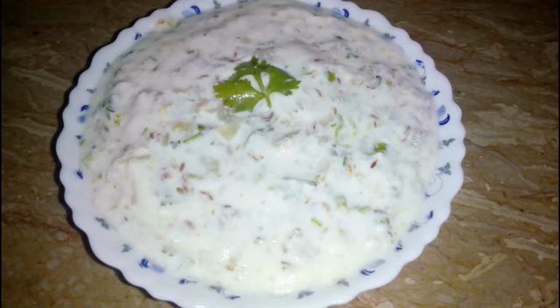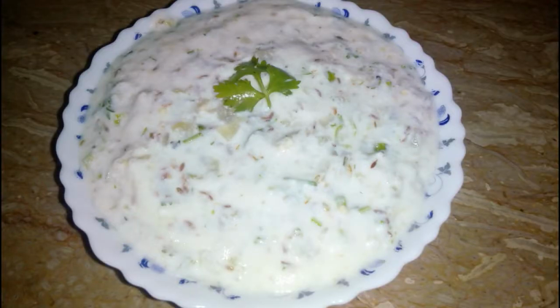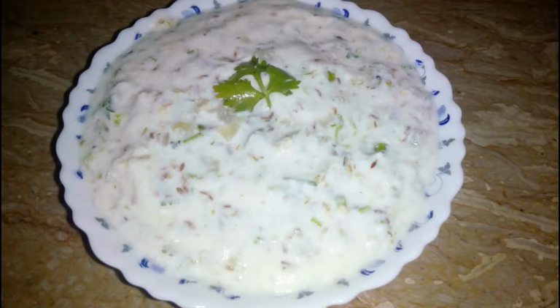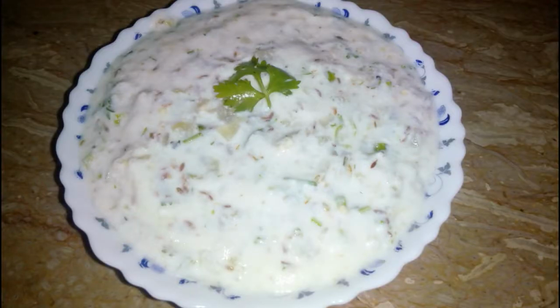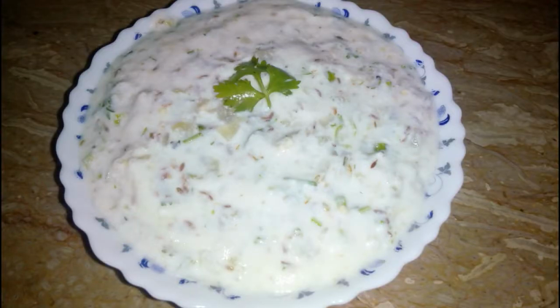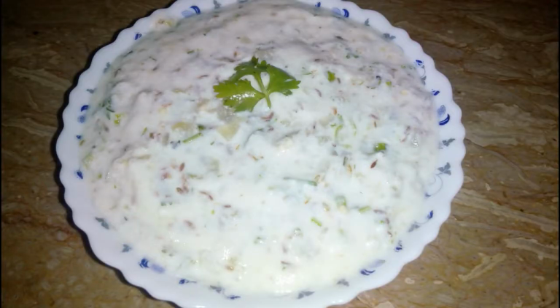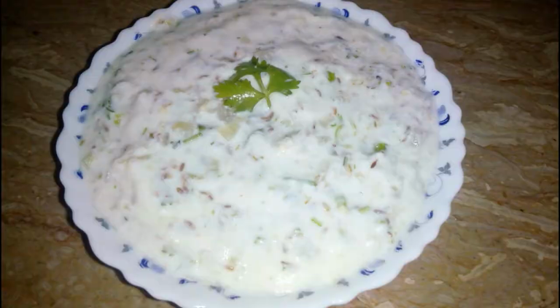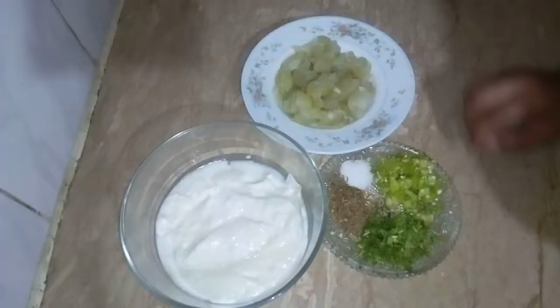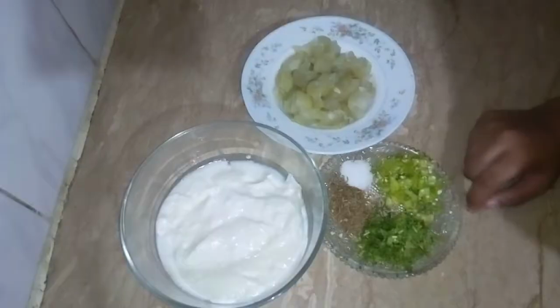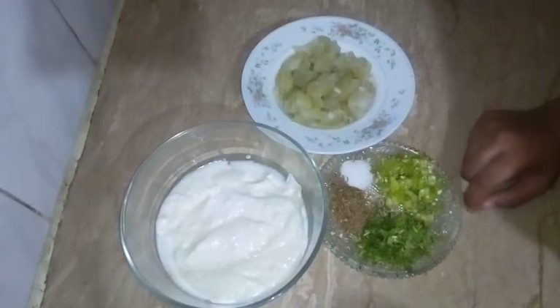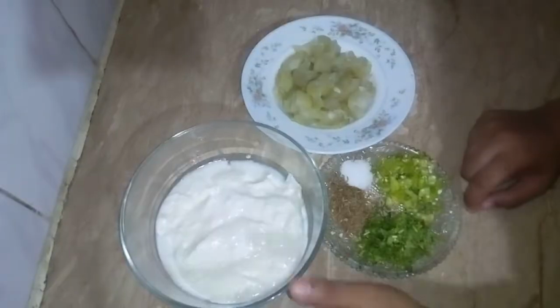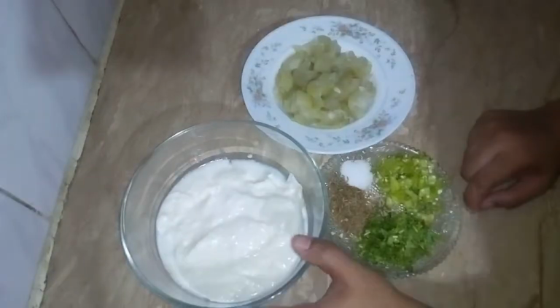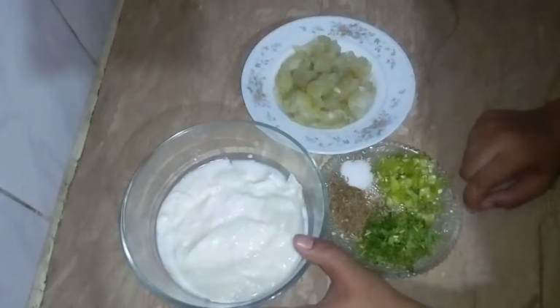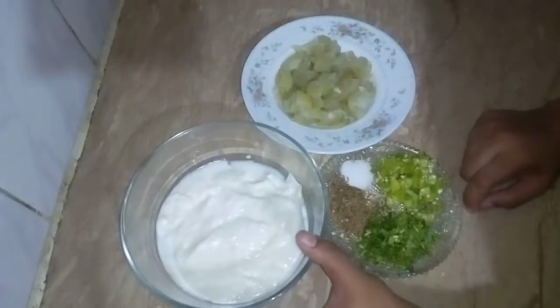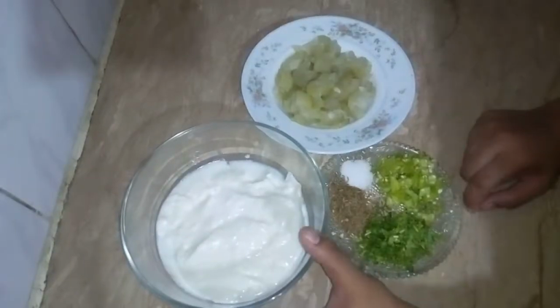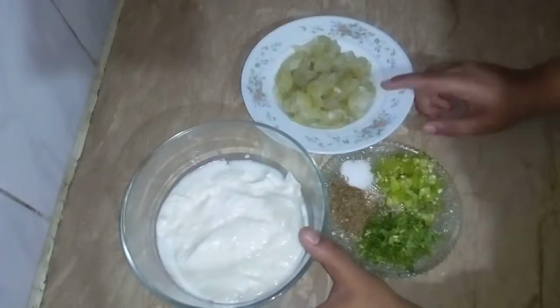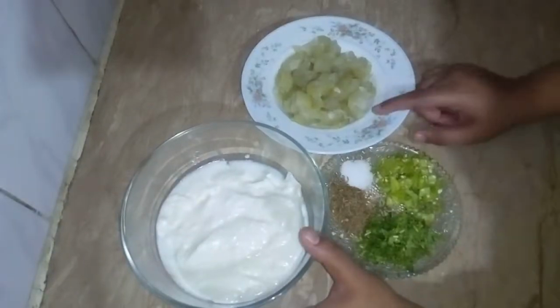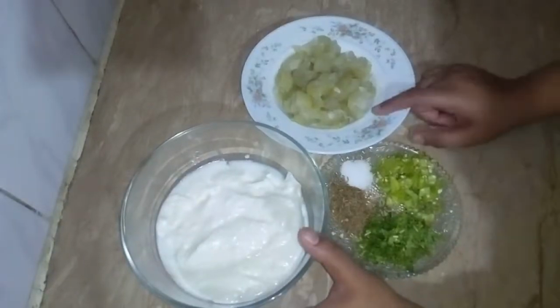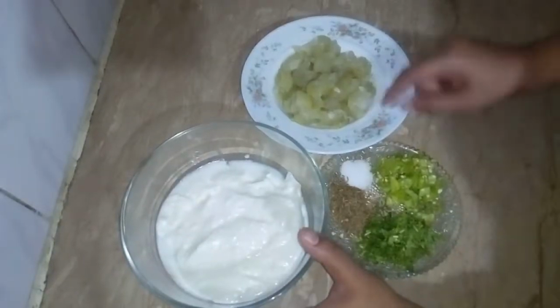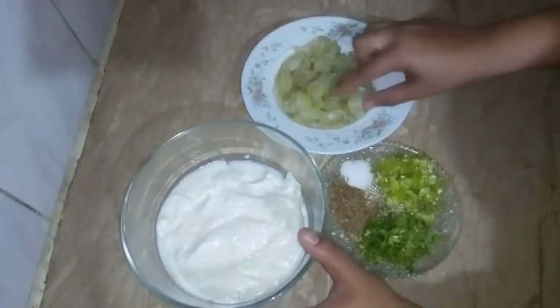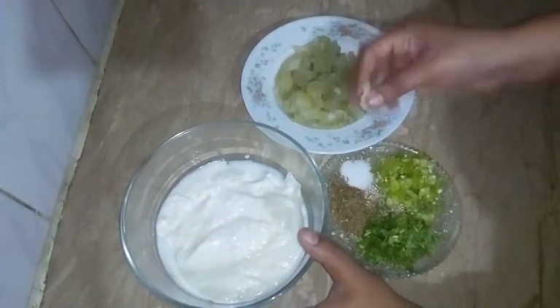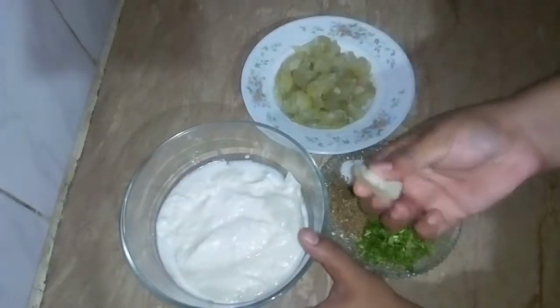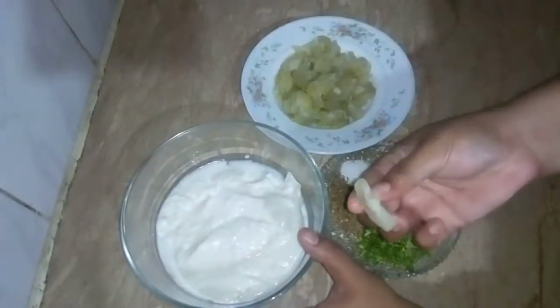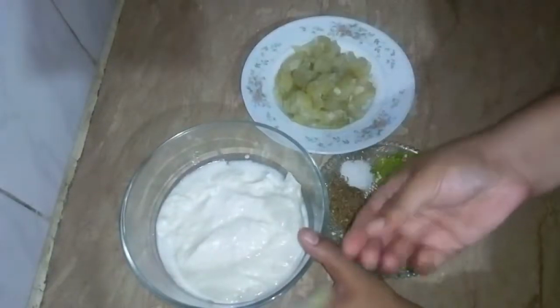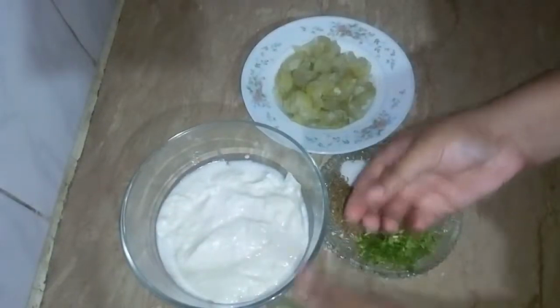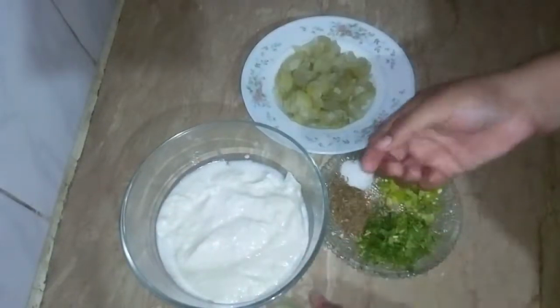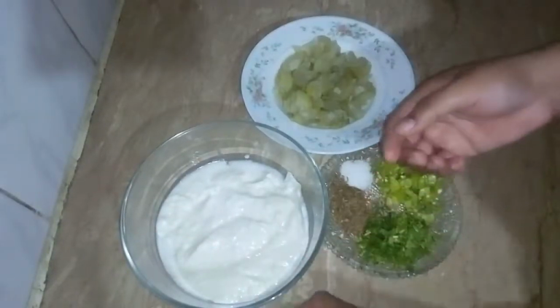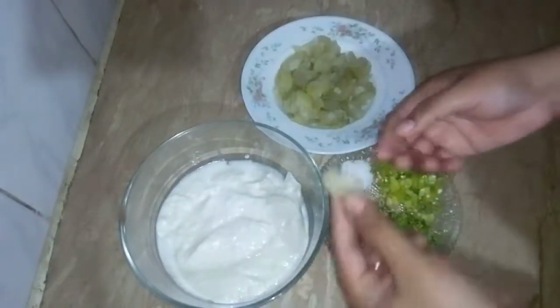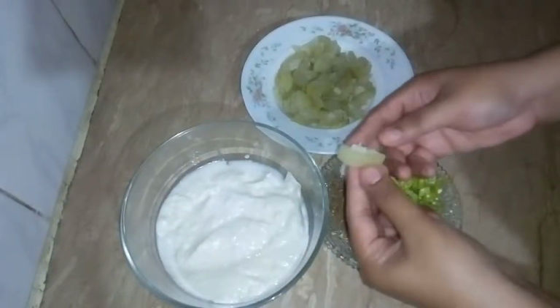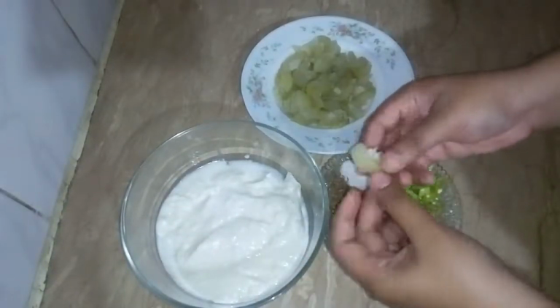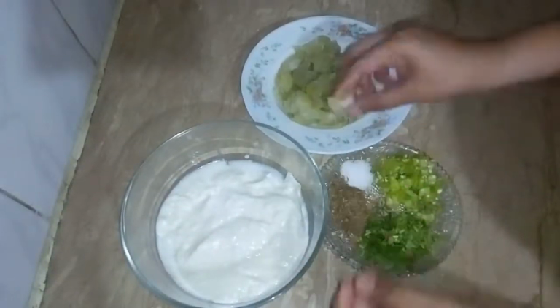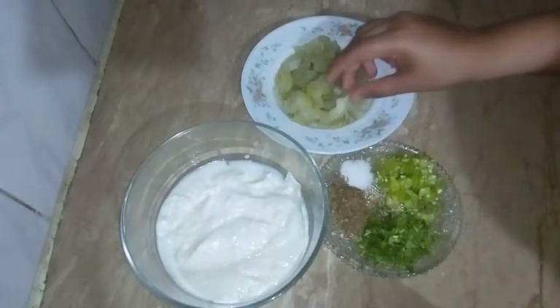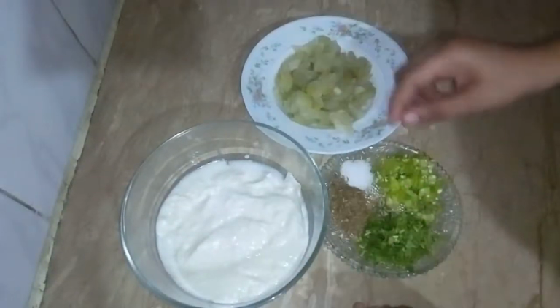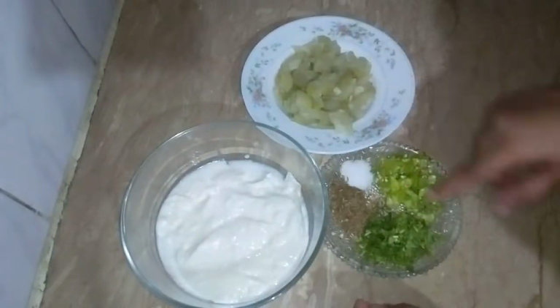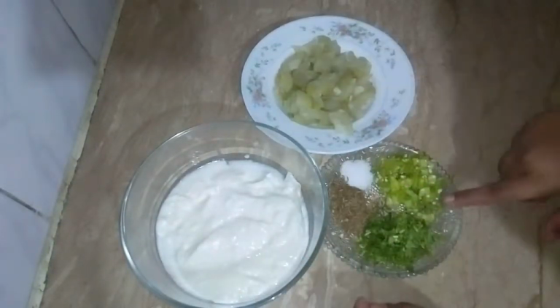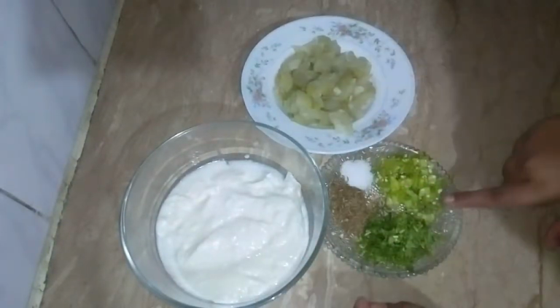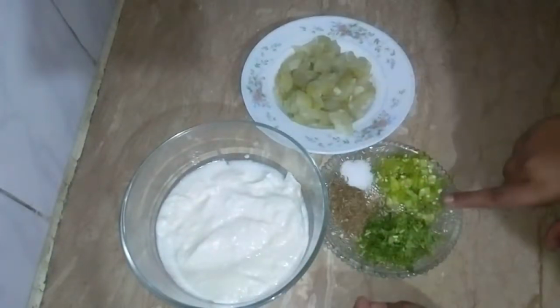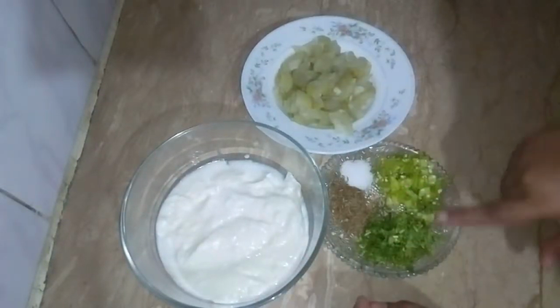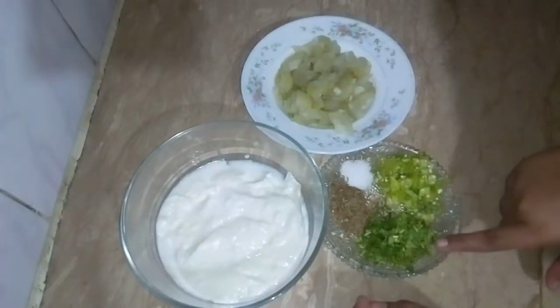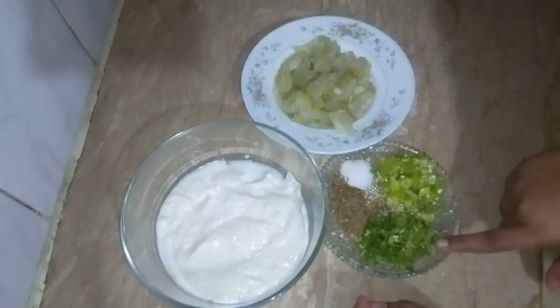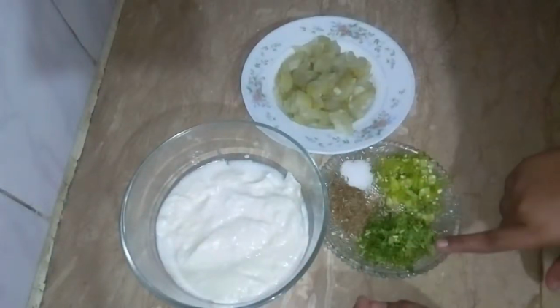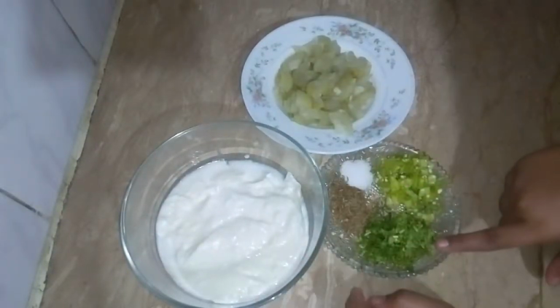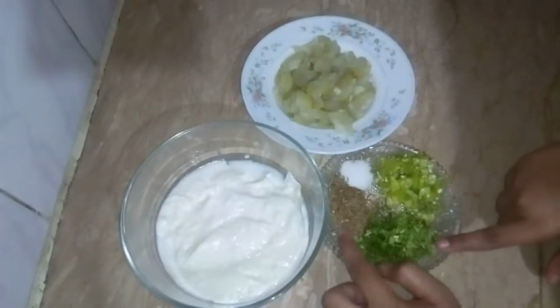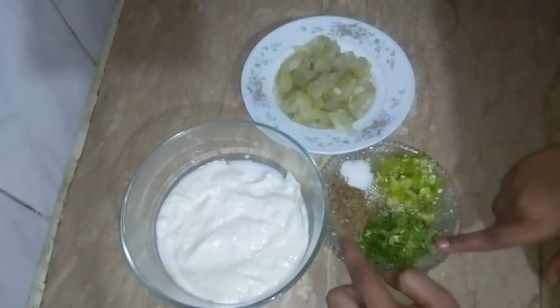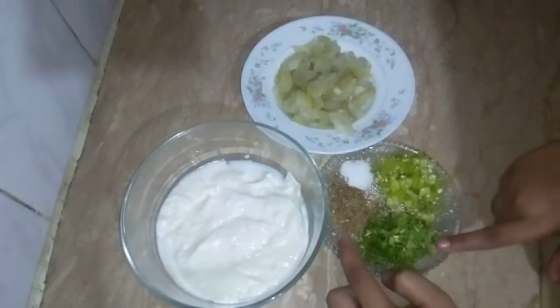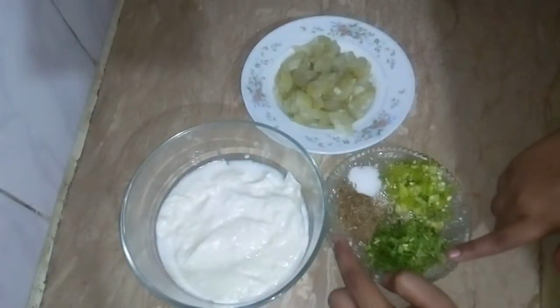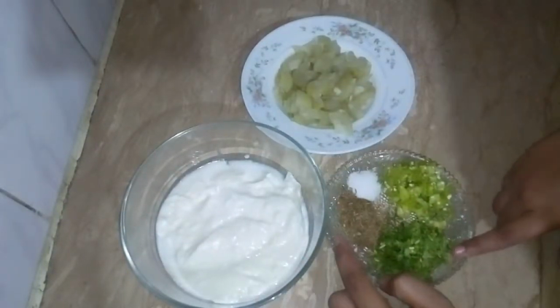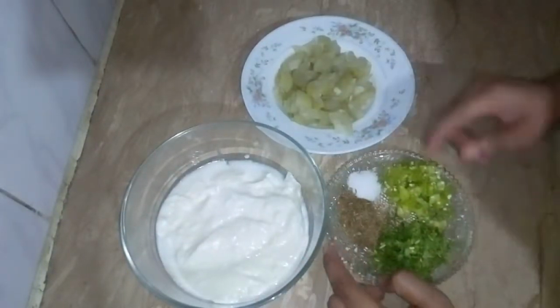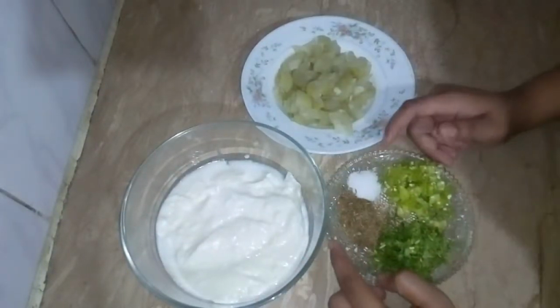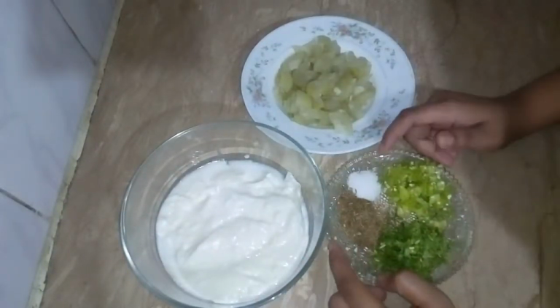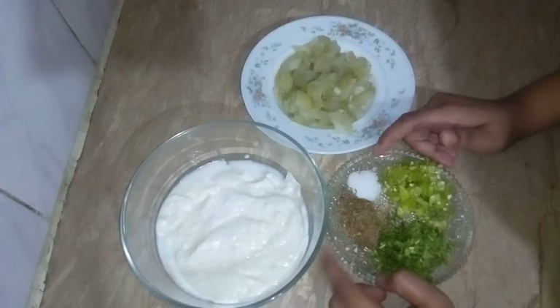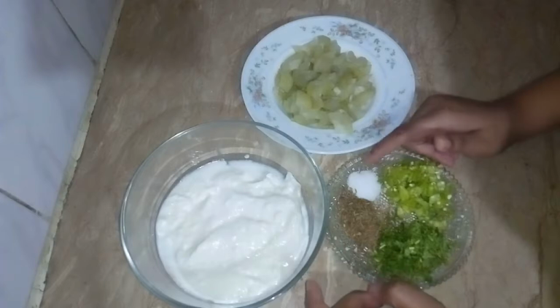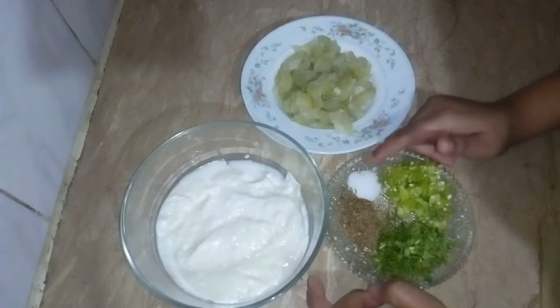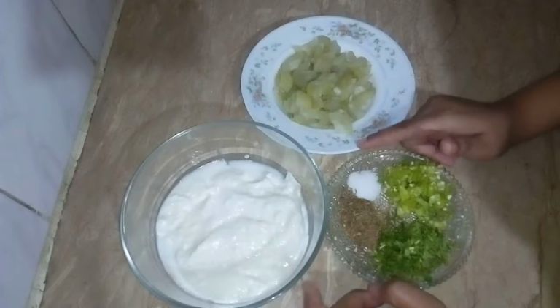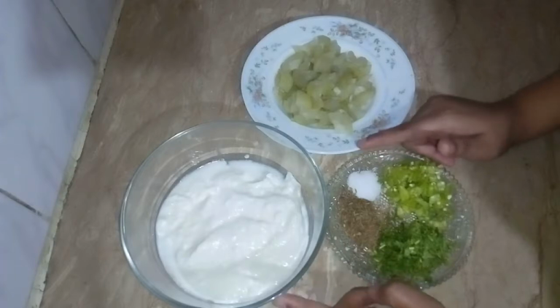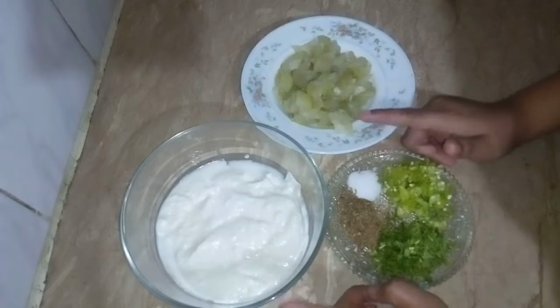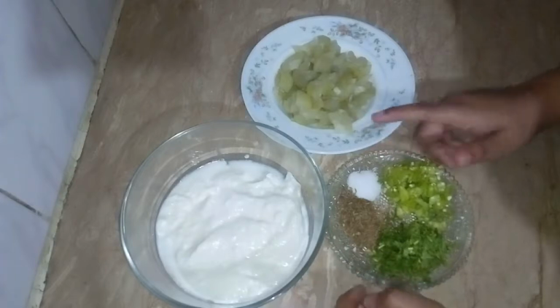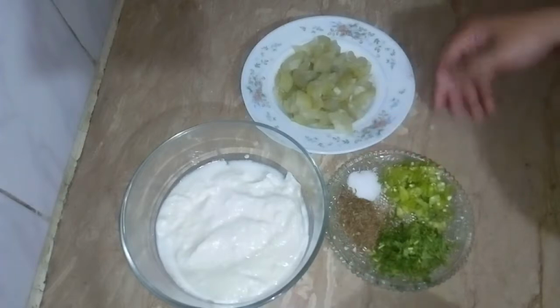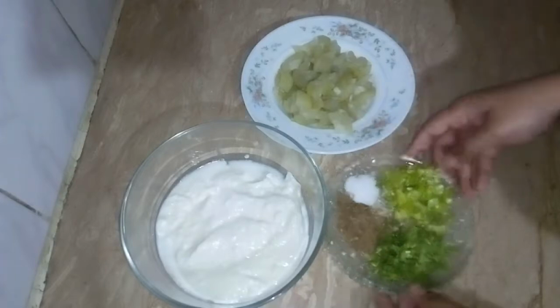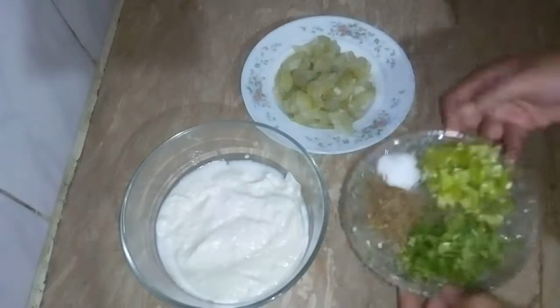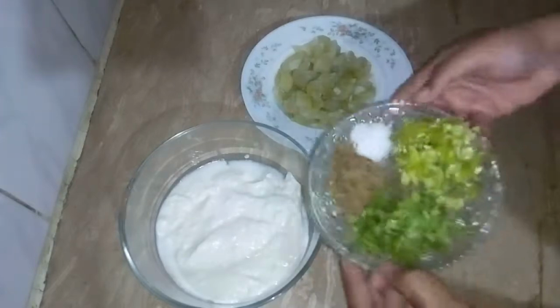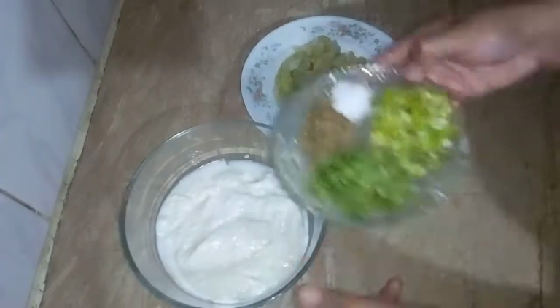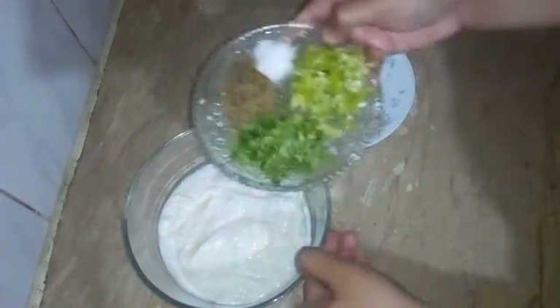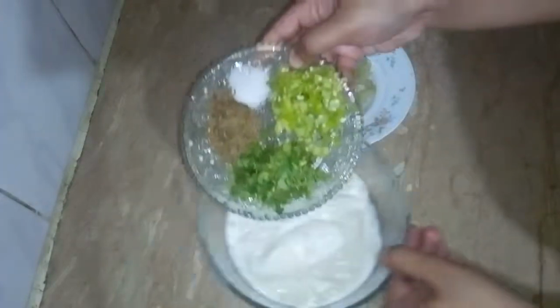Asalaamu alaikum. Today we will be making the loki. I have boiled the loki and cut it into cubes, in 2 tablespoons.